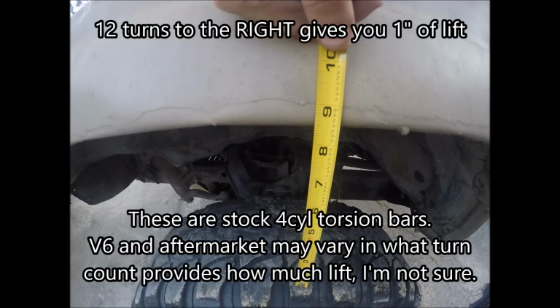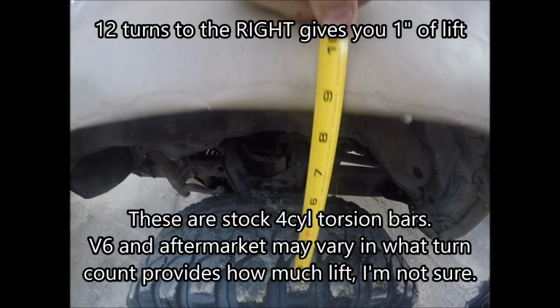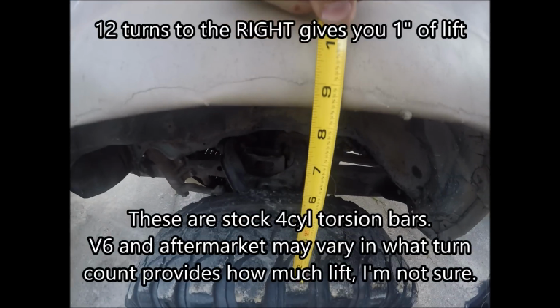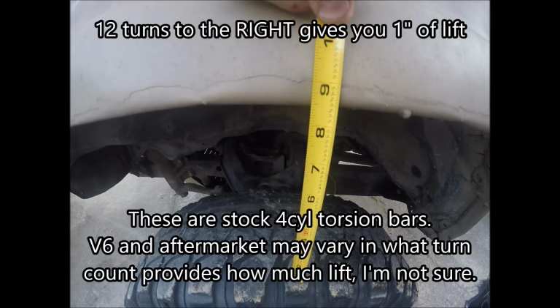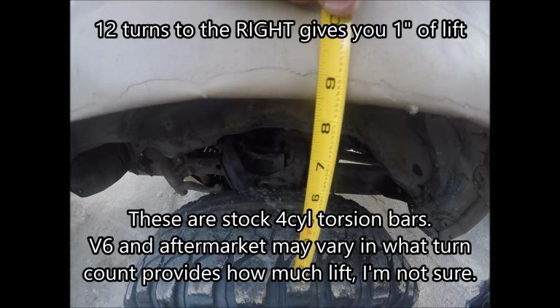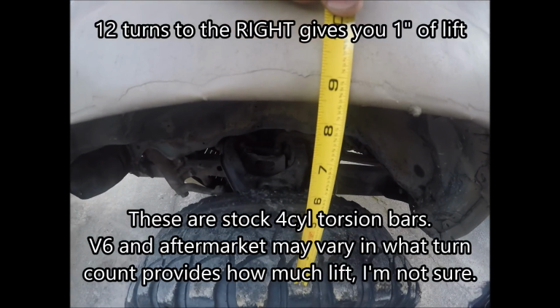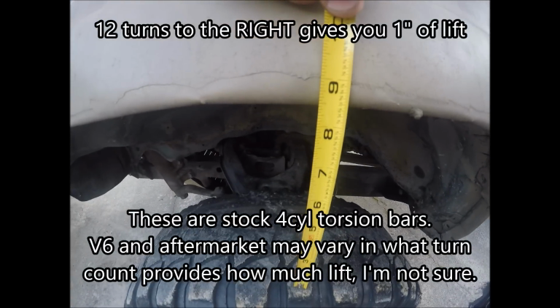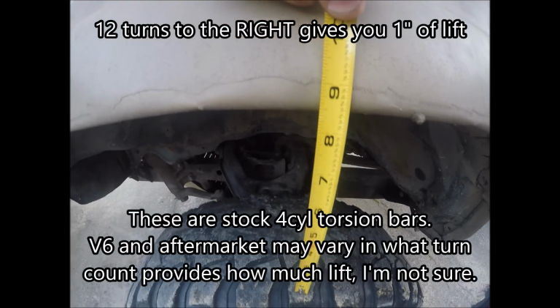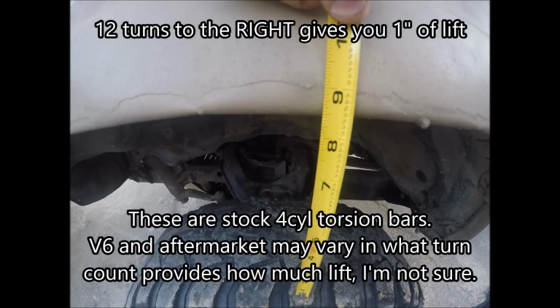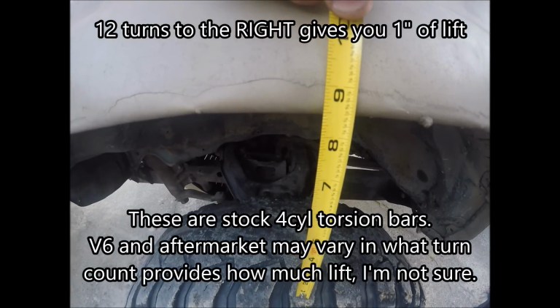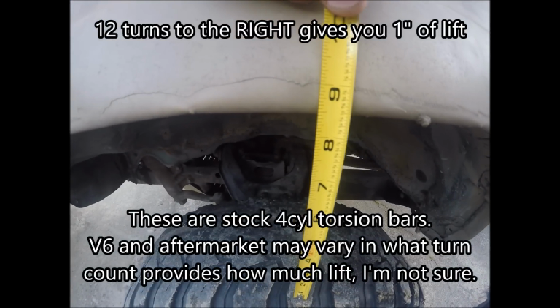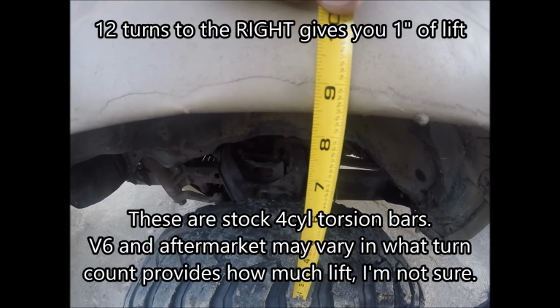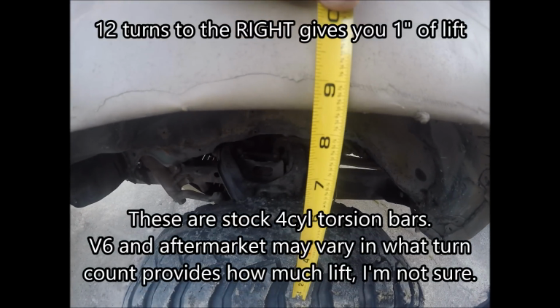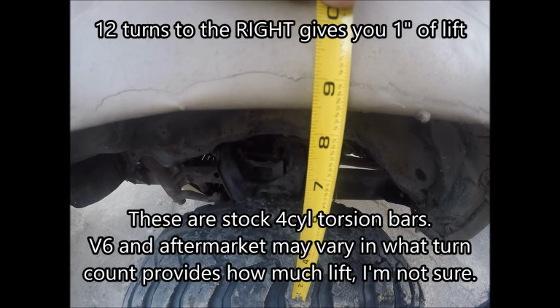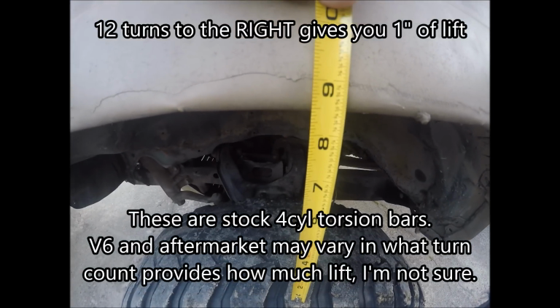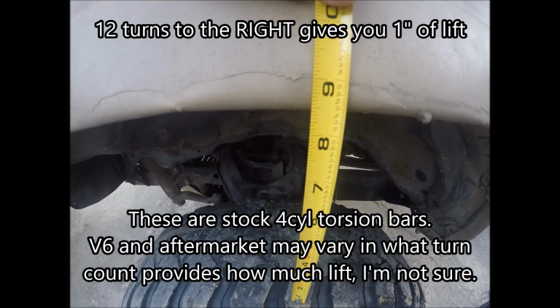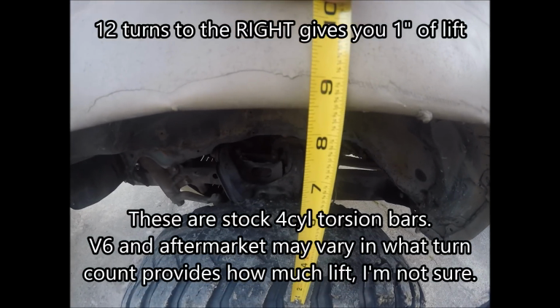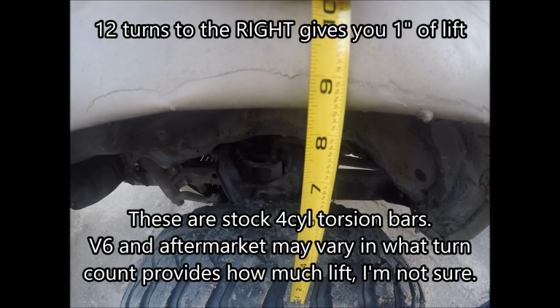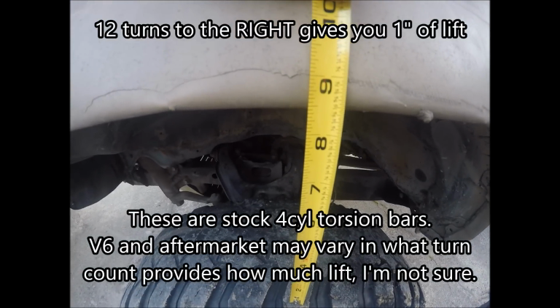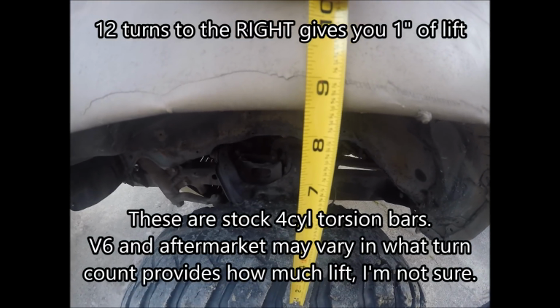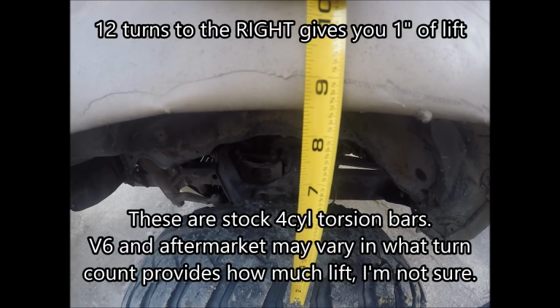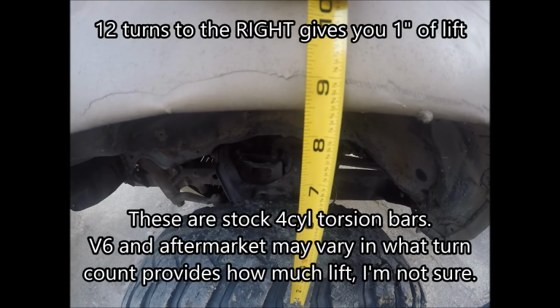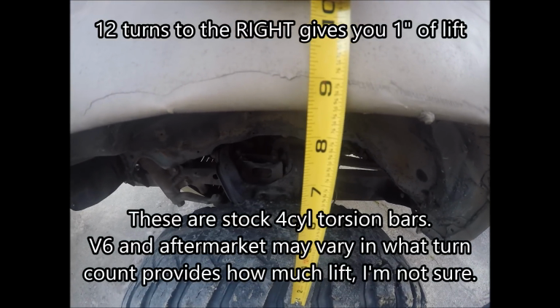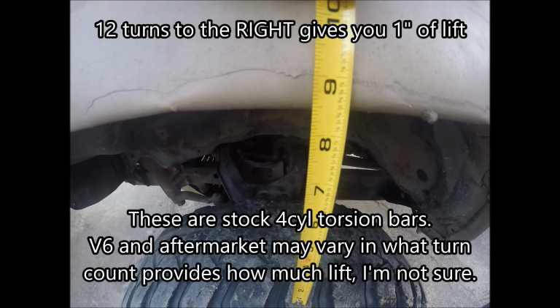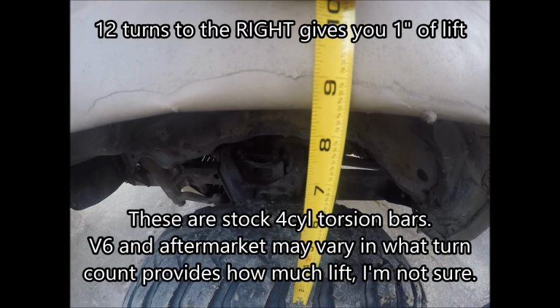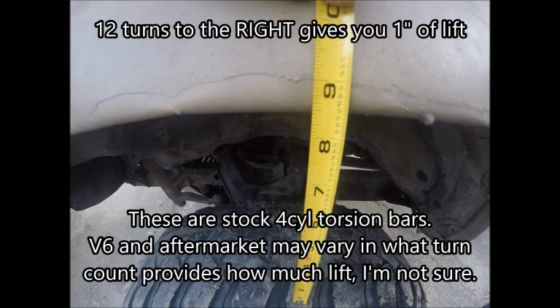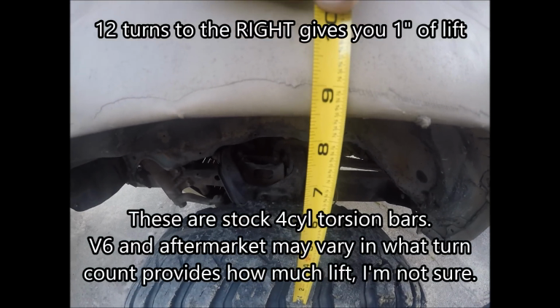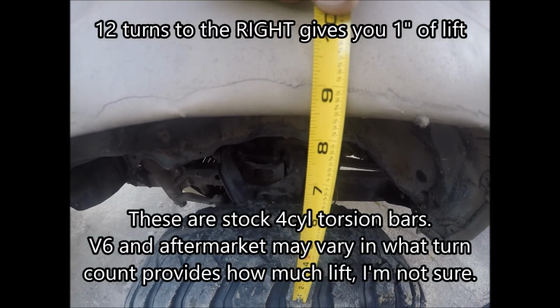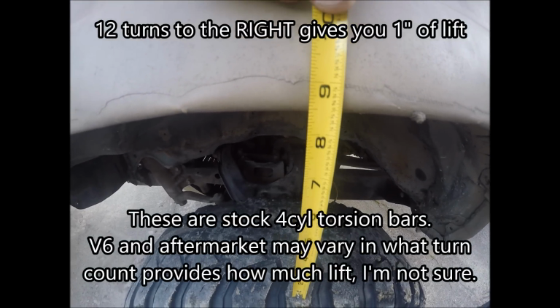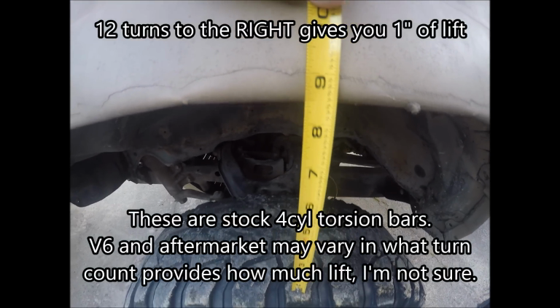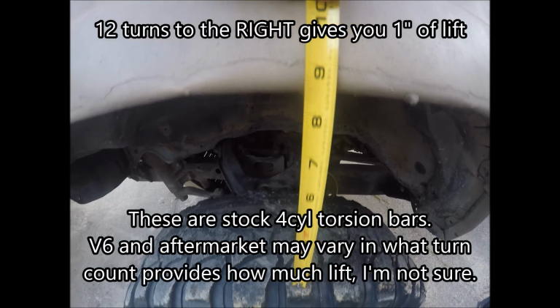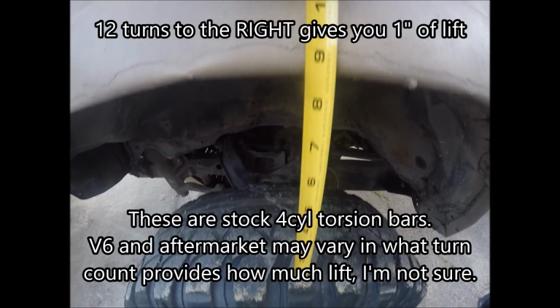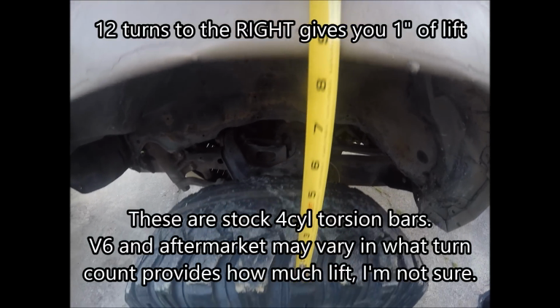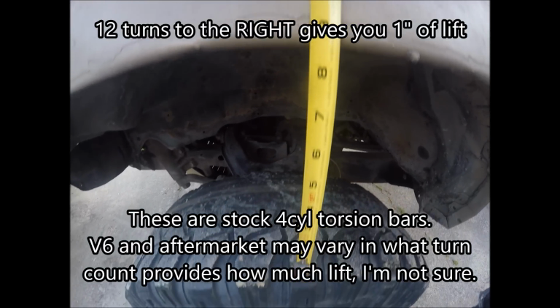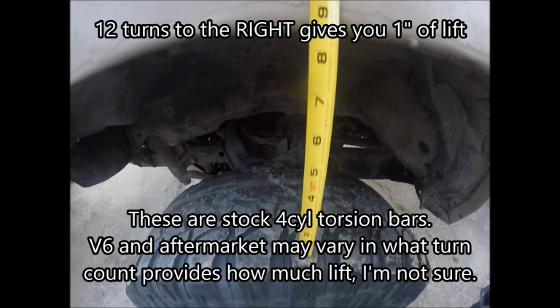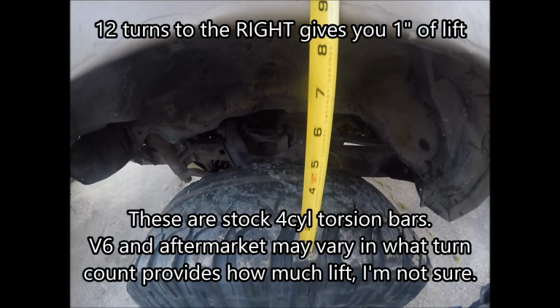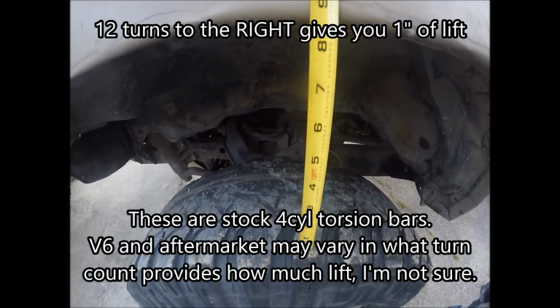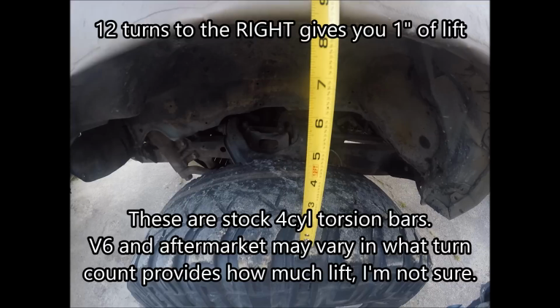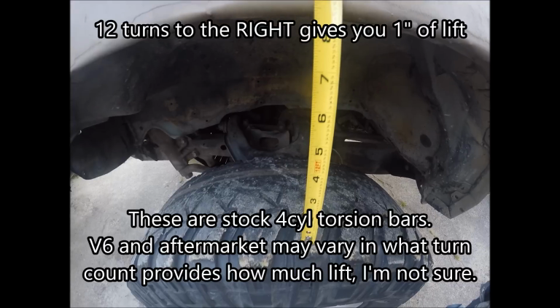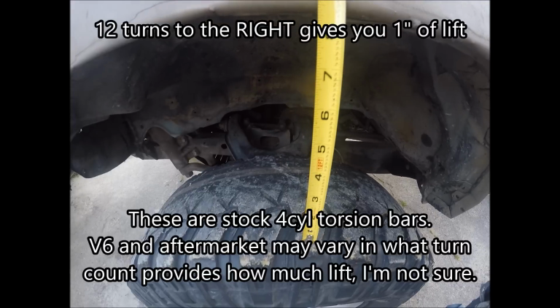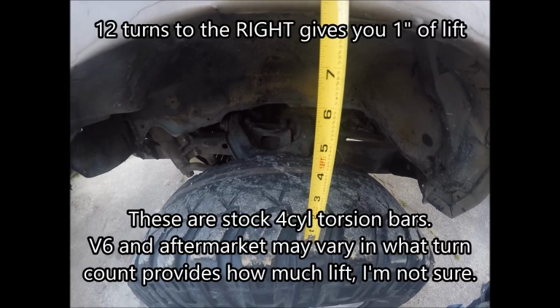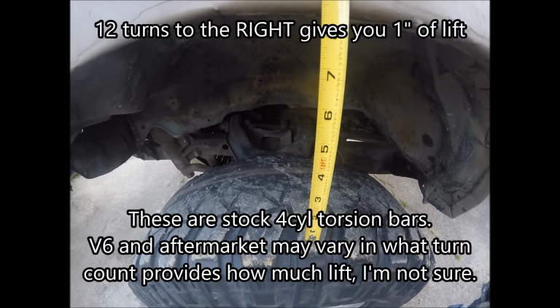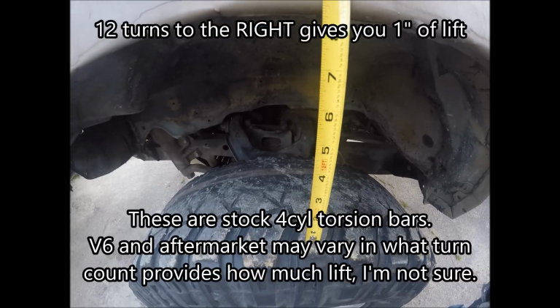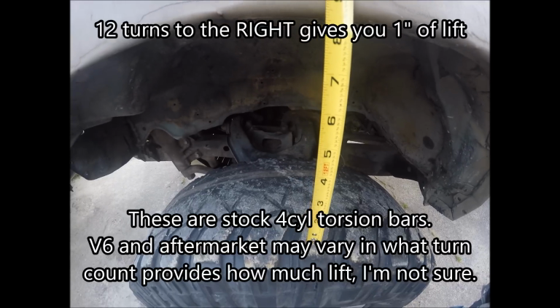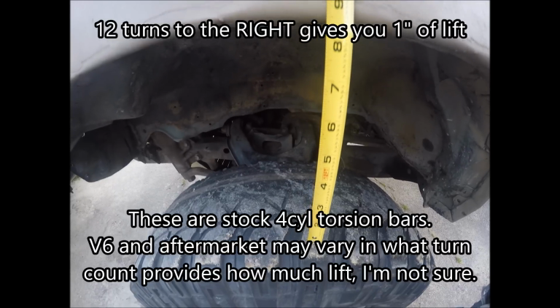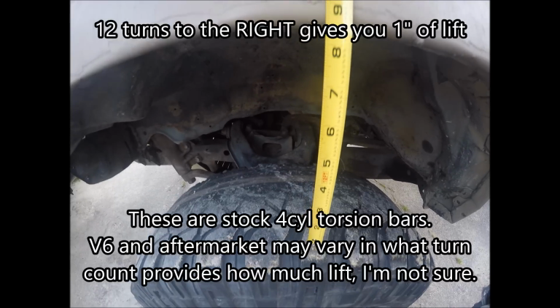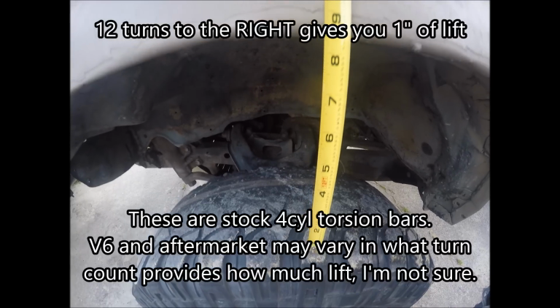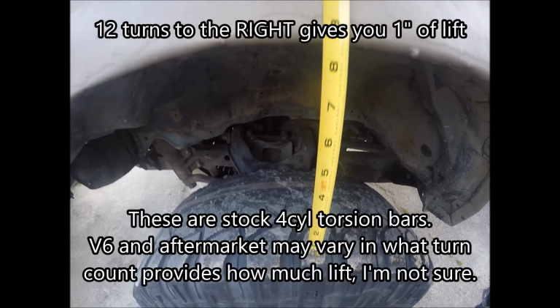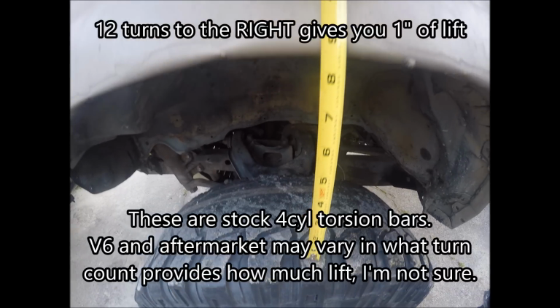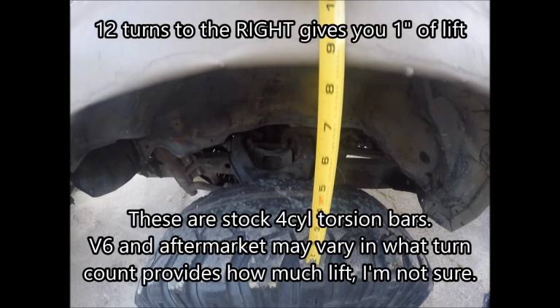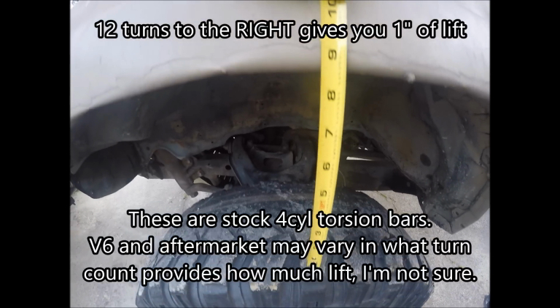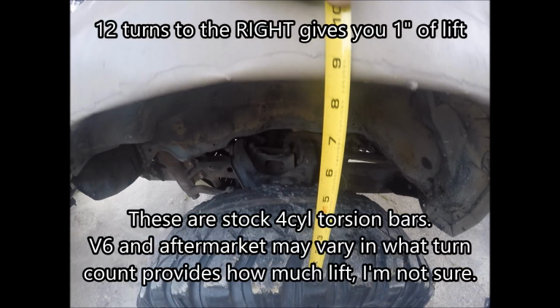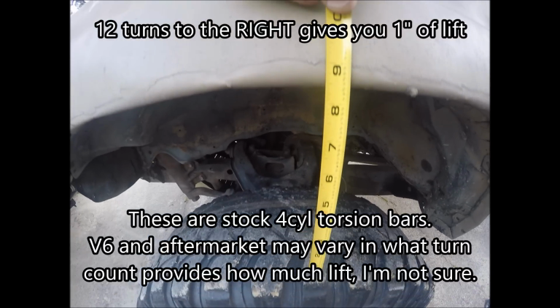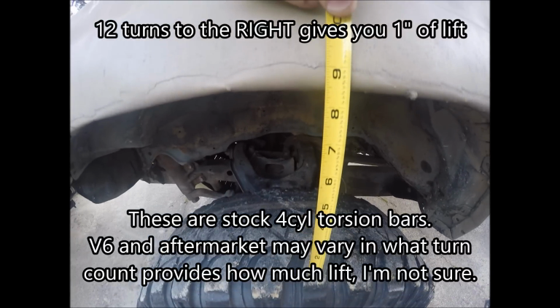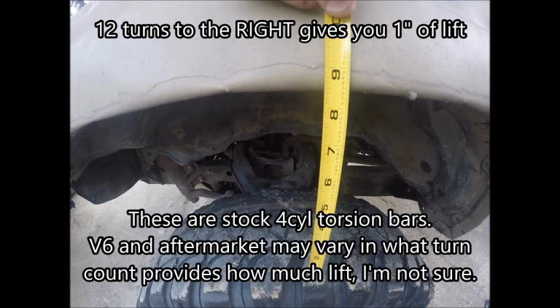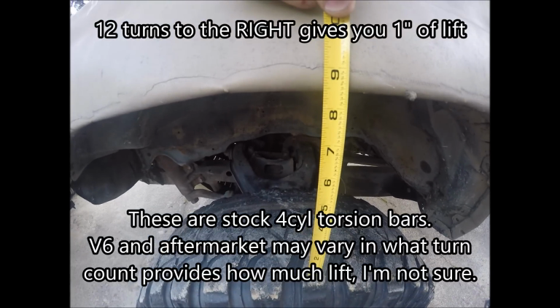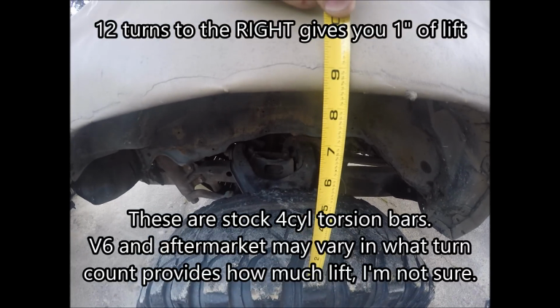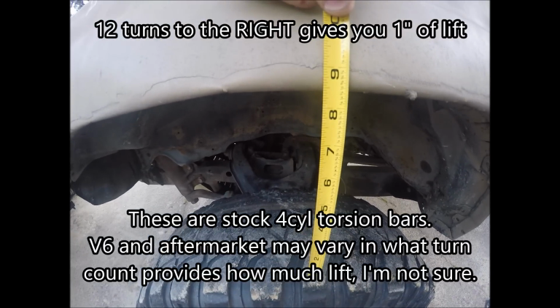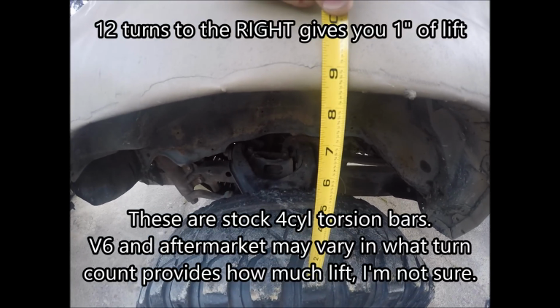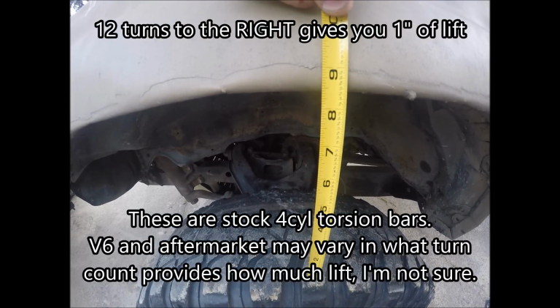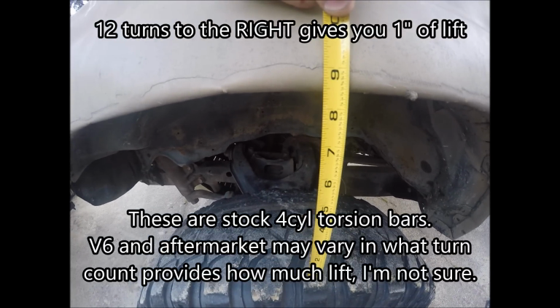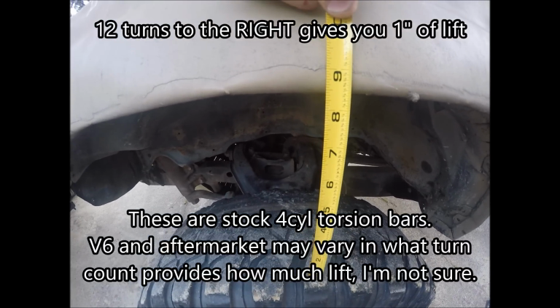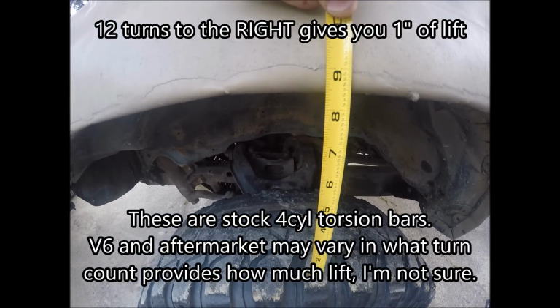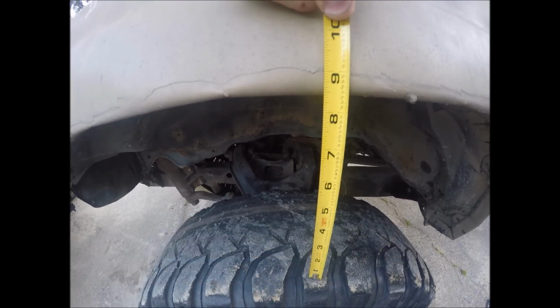After beating on it a little bit we dropped down to 8.5 inches. So if you turn it 12 turns you're going to get roughly an inch of lift.